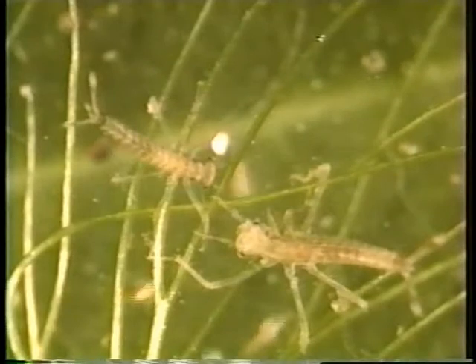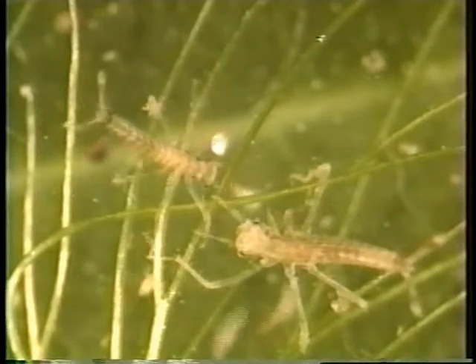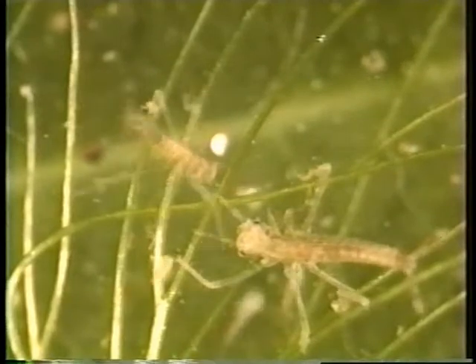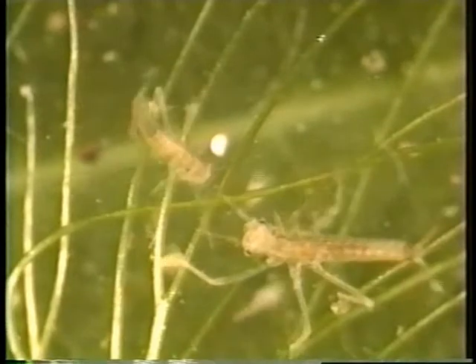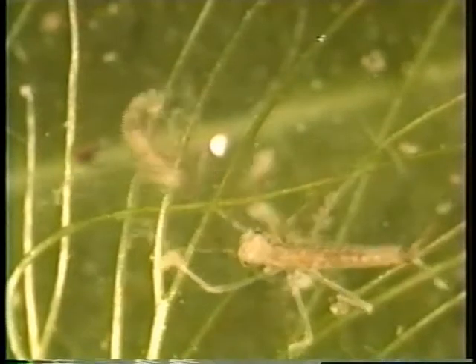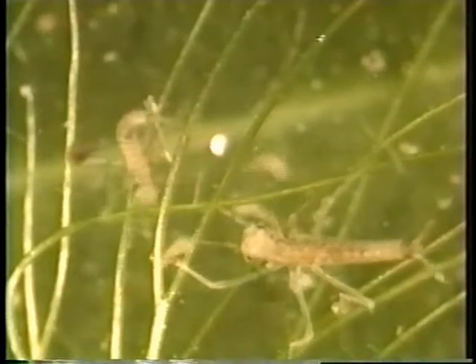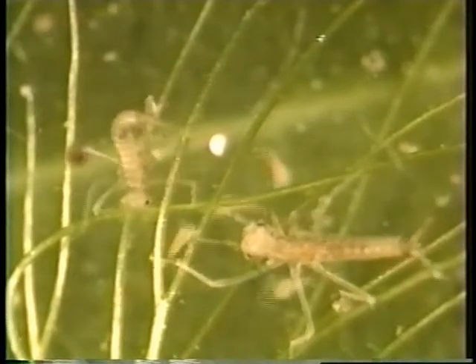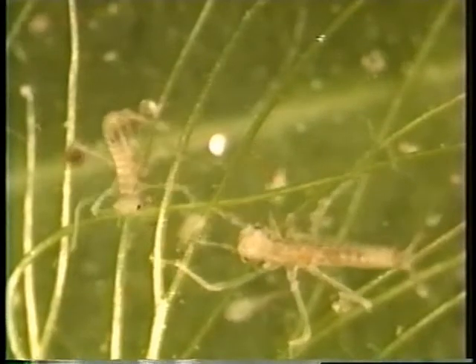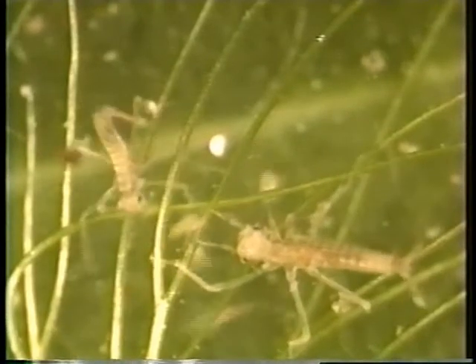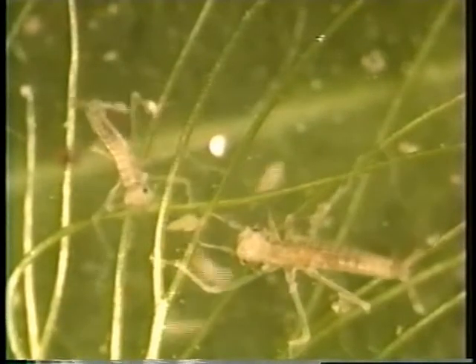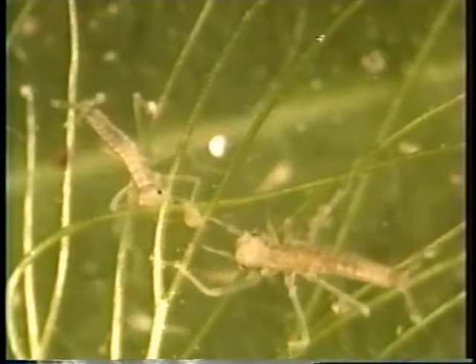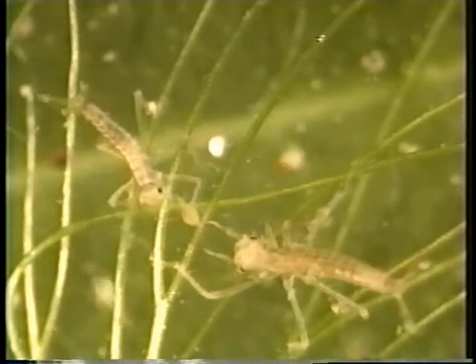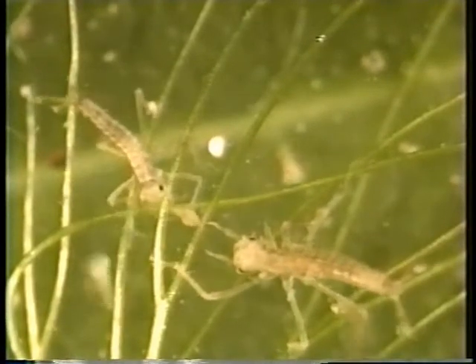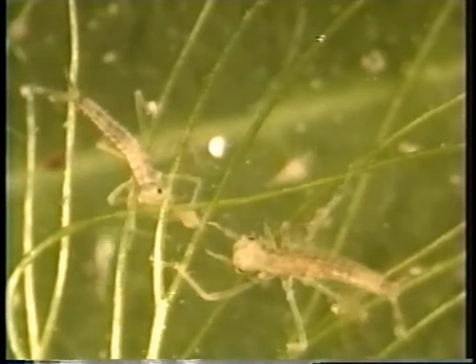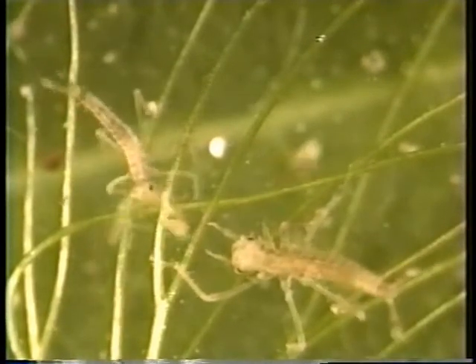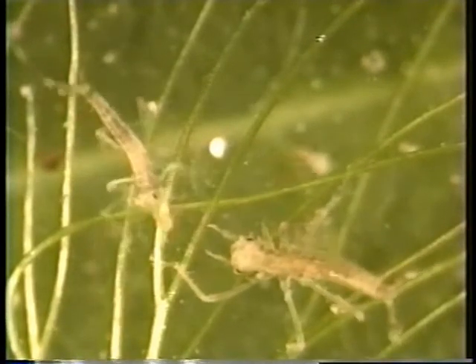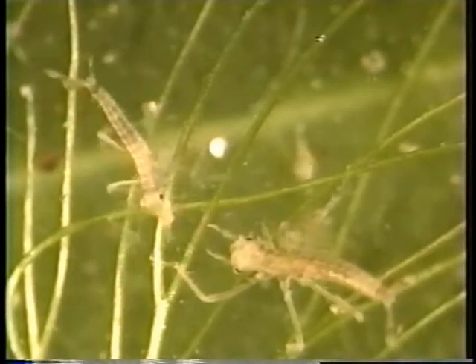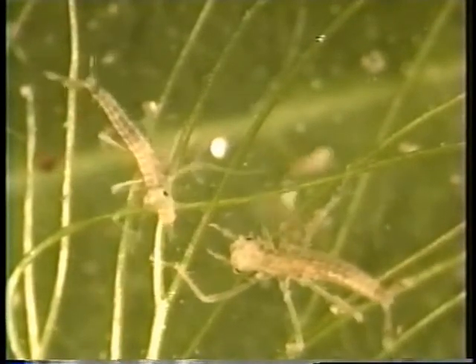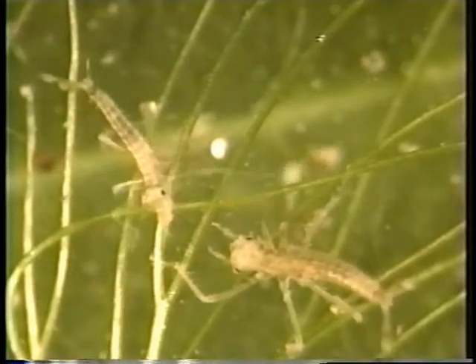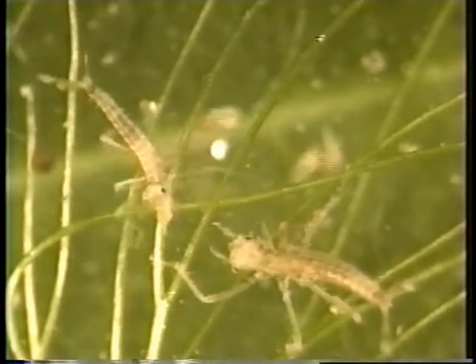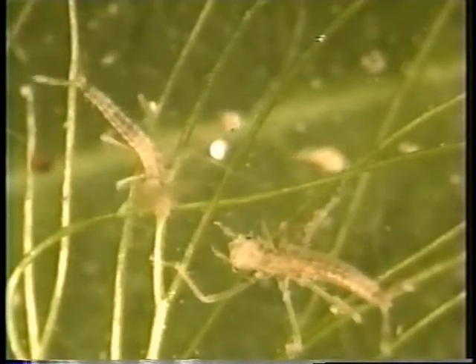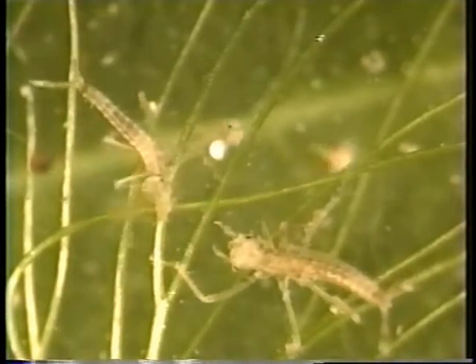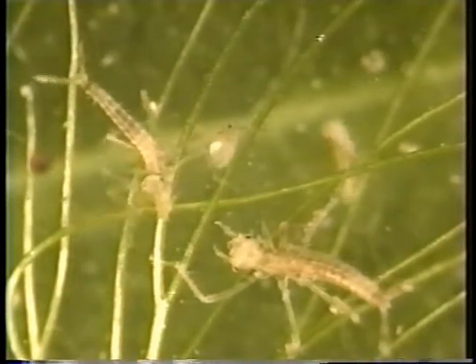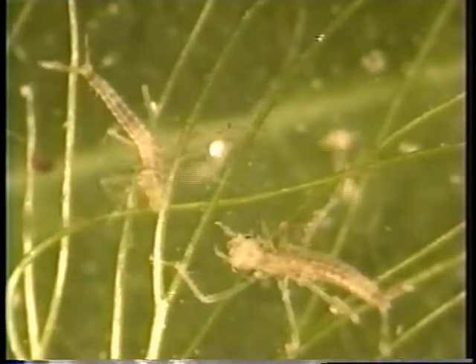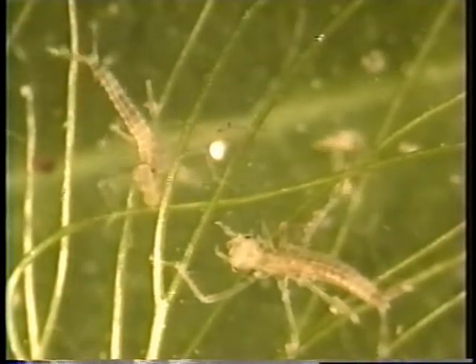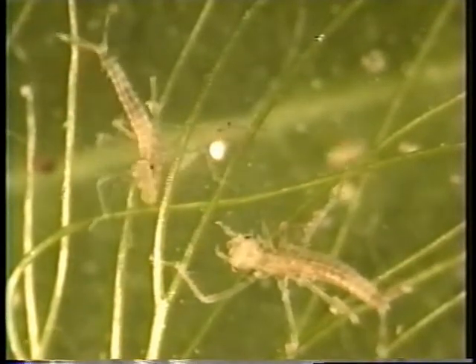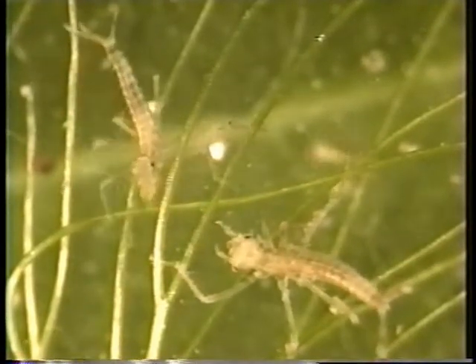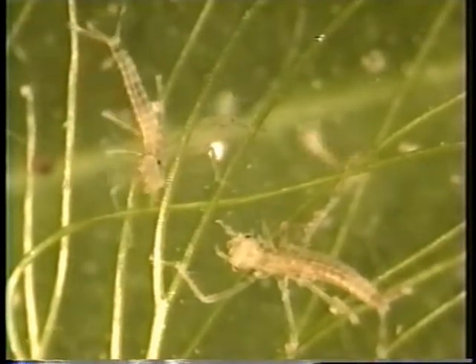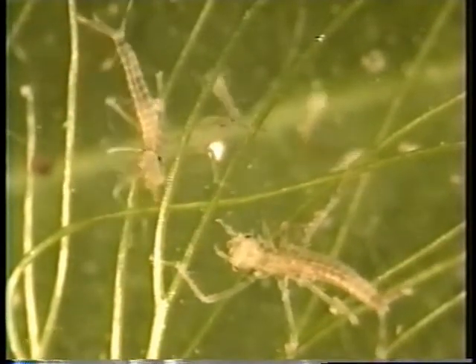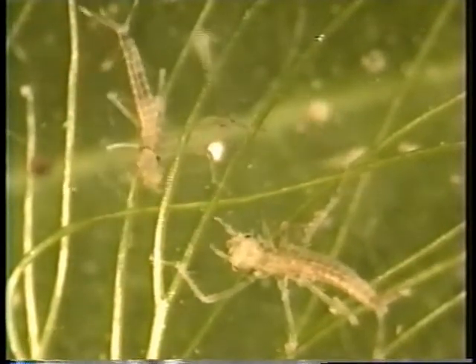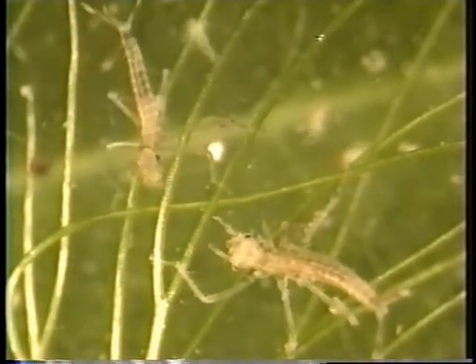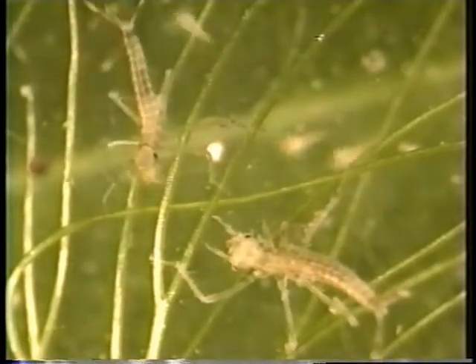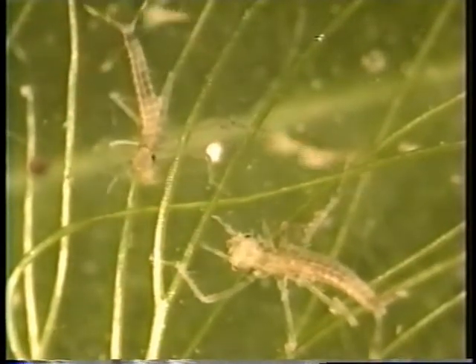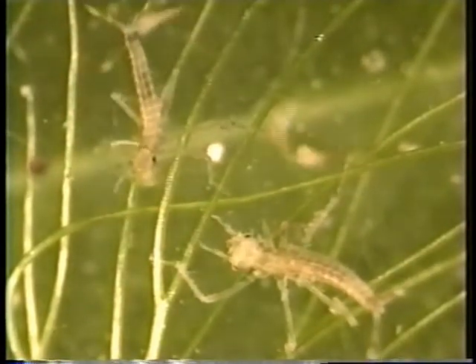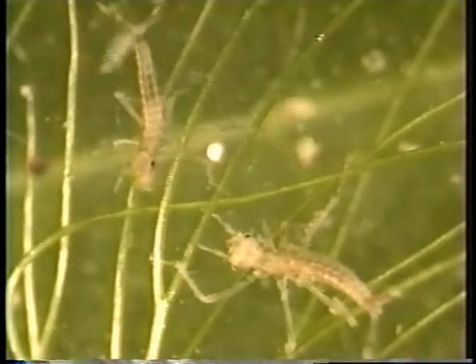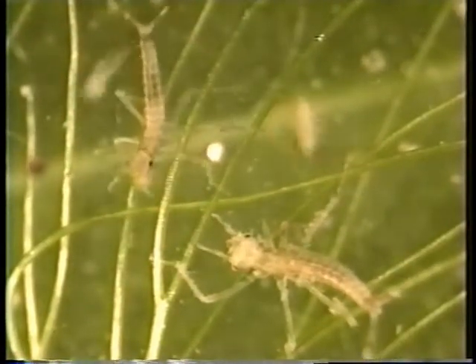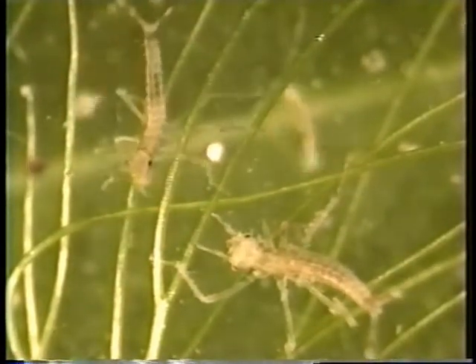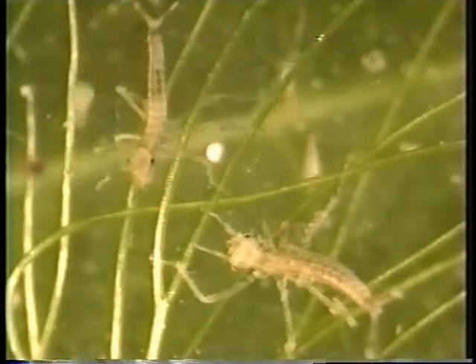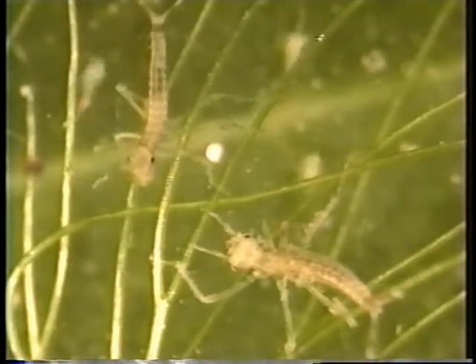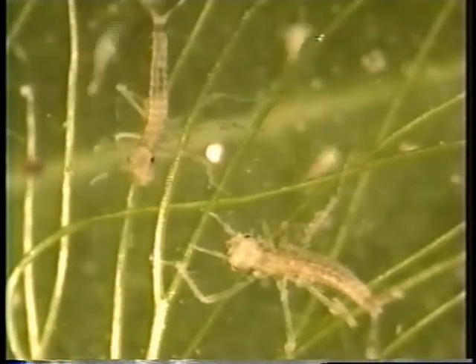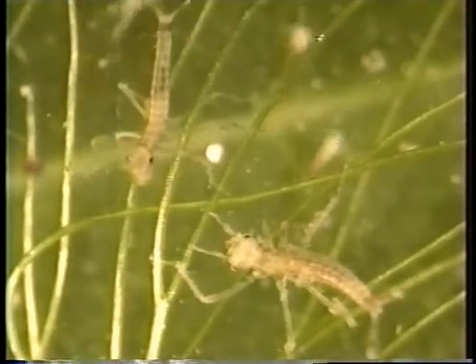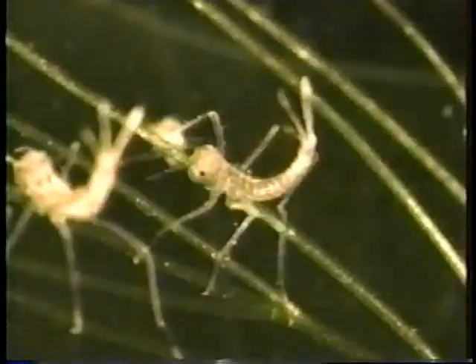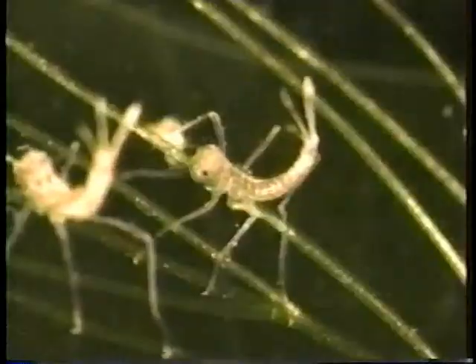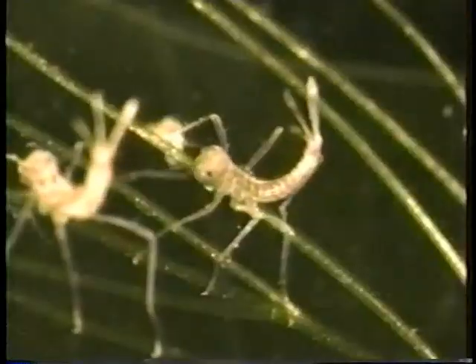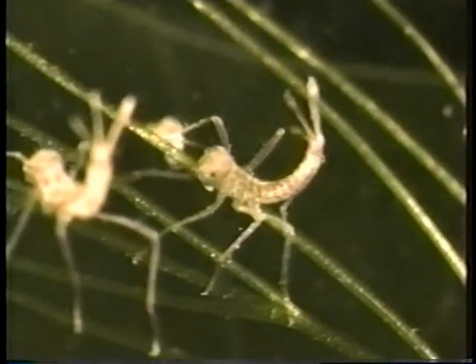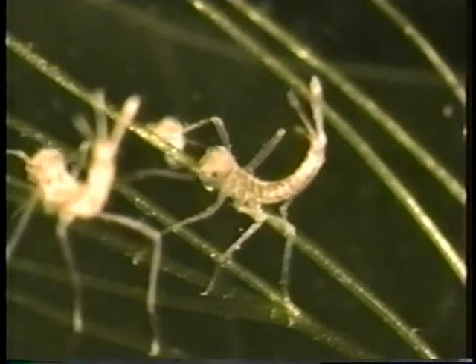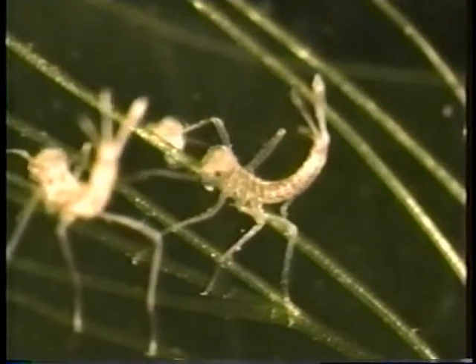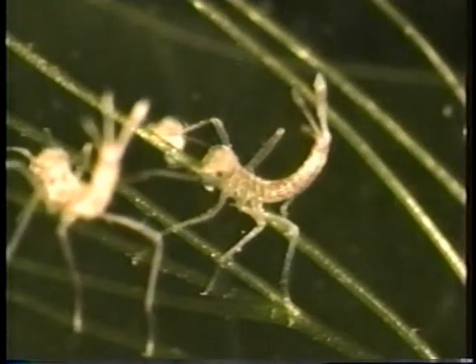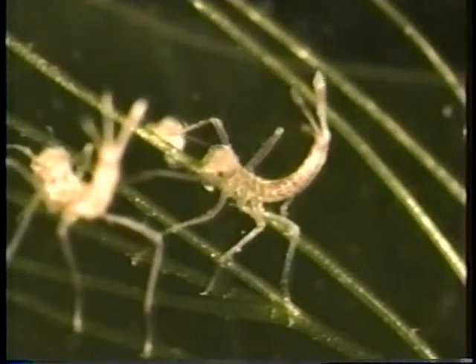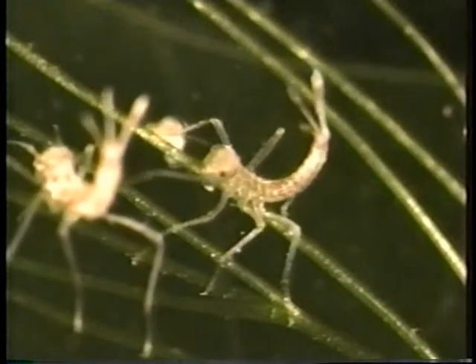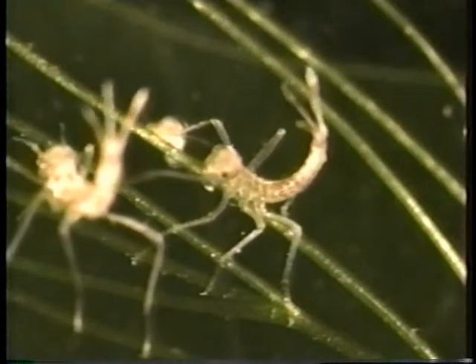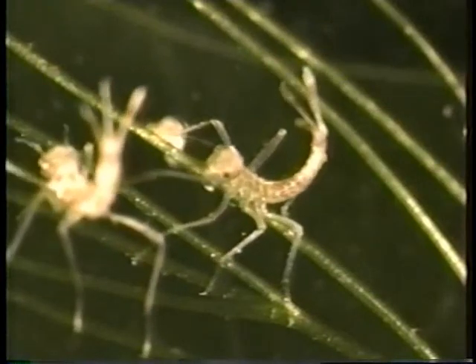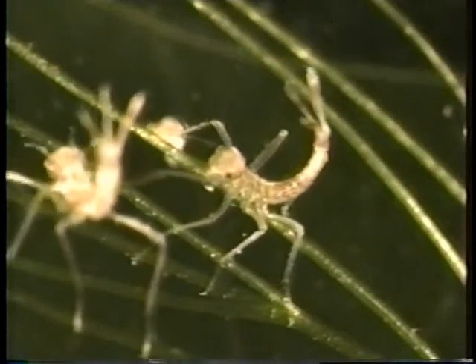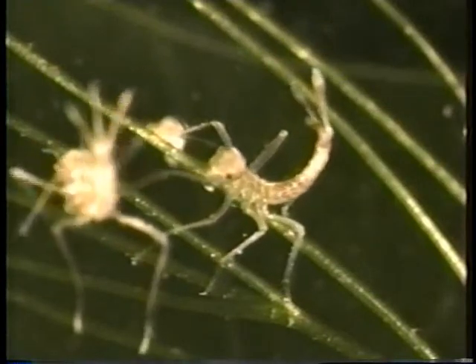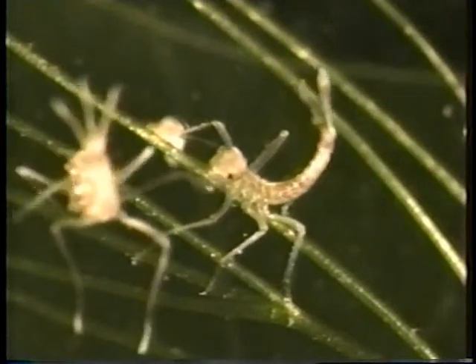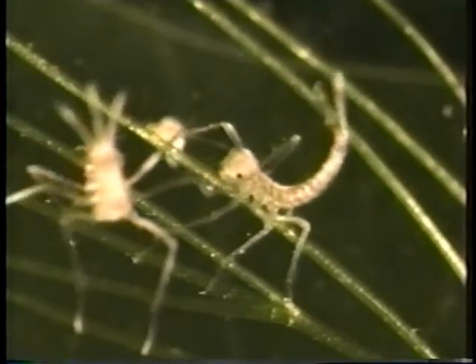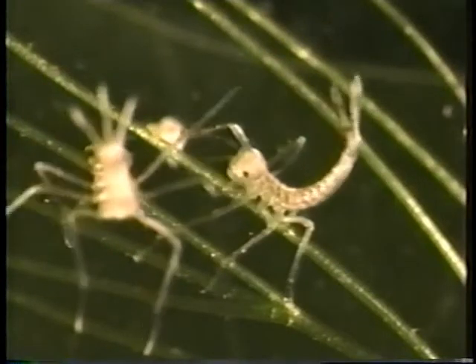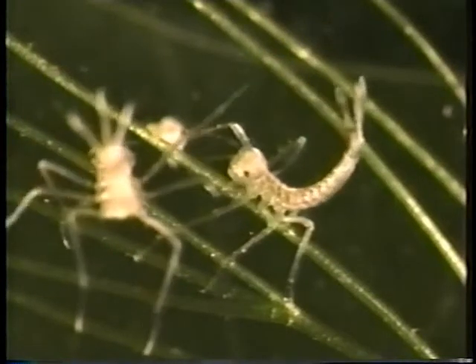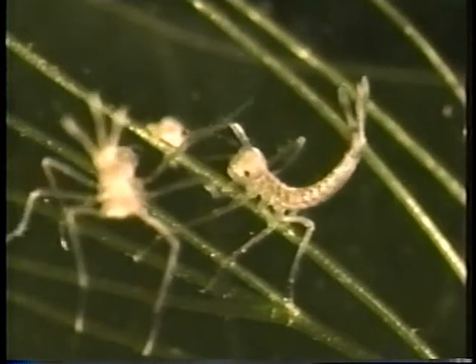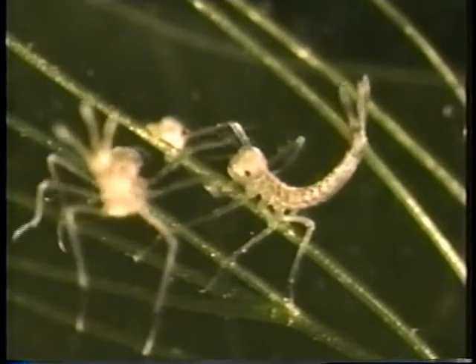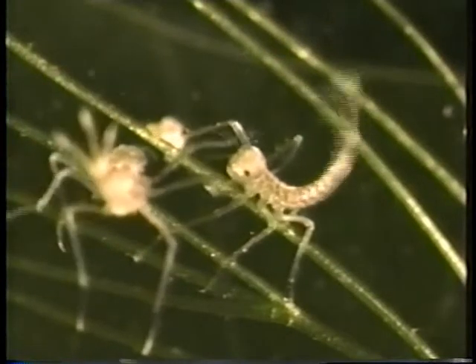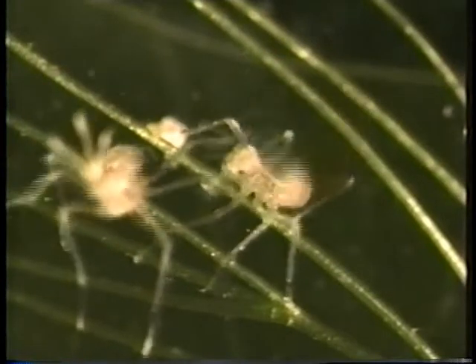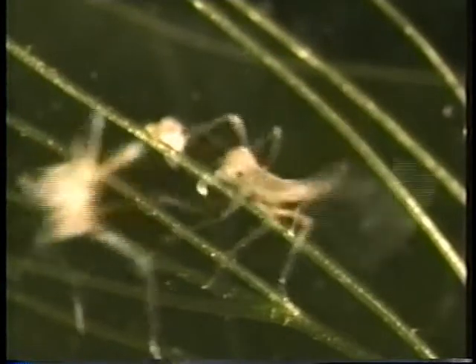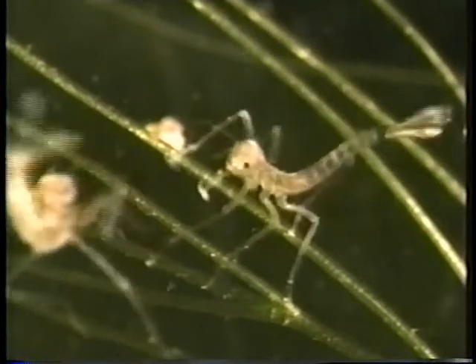Even at this young stage, they are active predators and fiercely guard their hunting patch, using their tails as weapons.